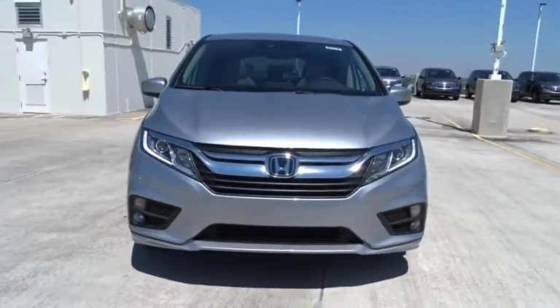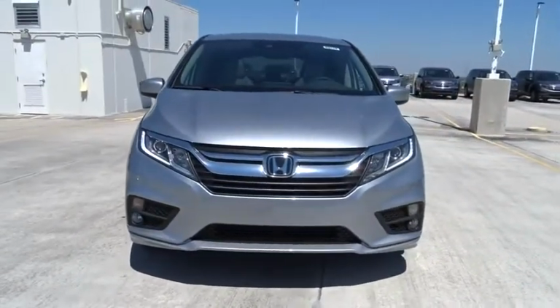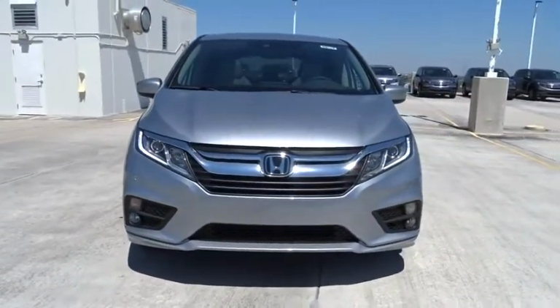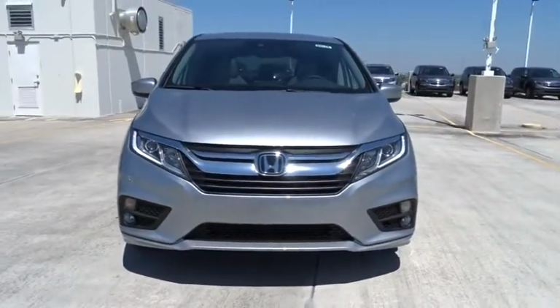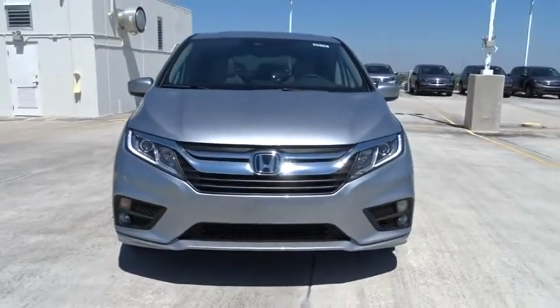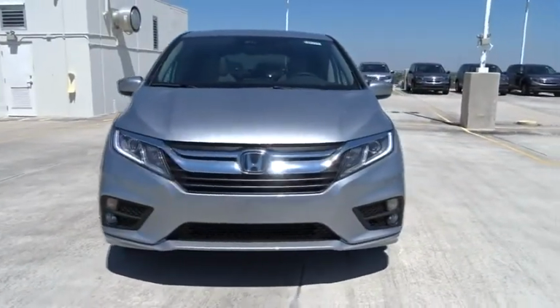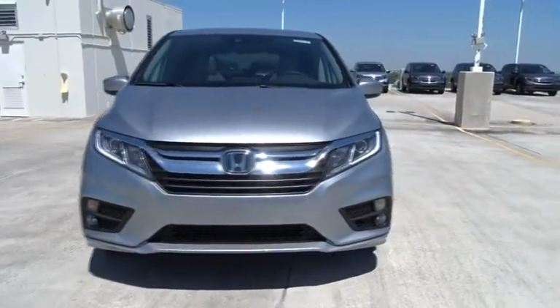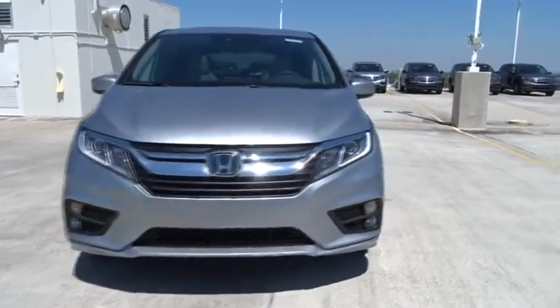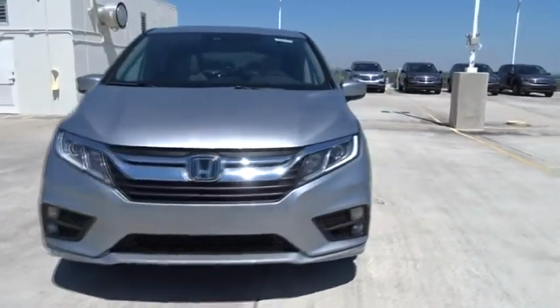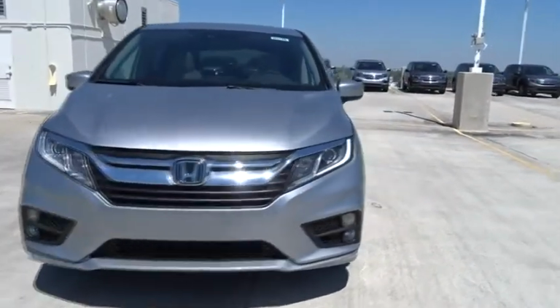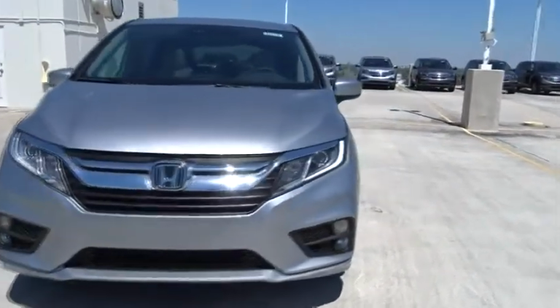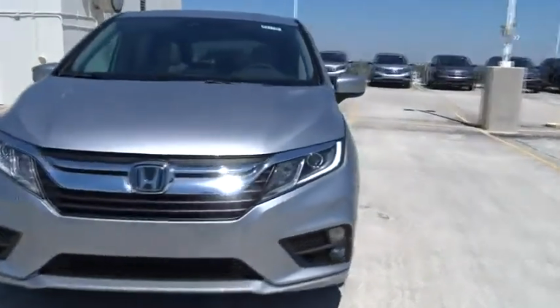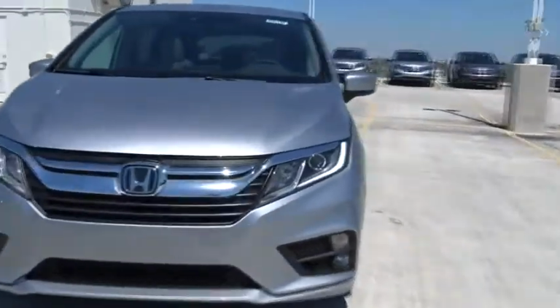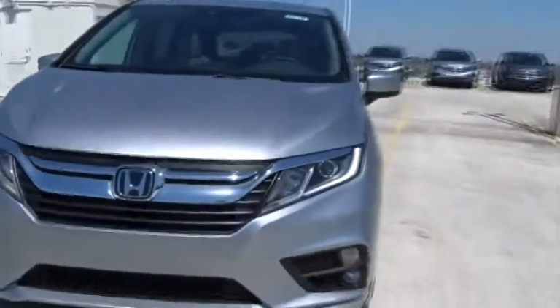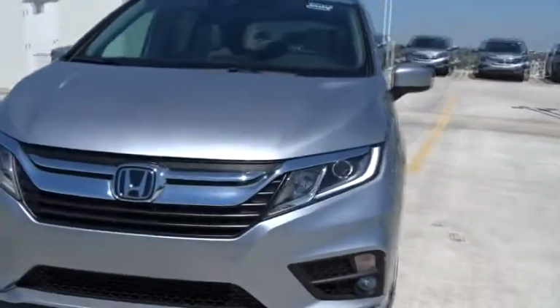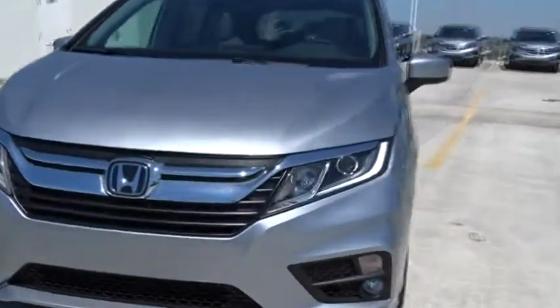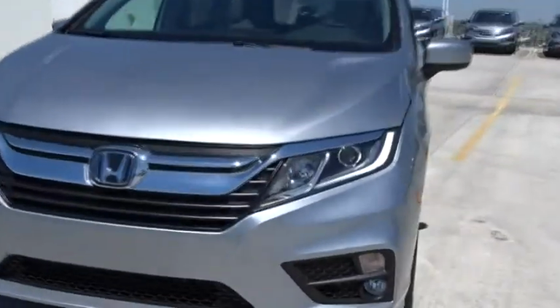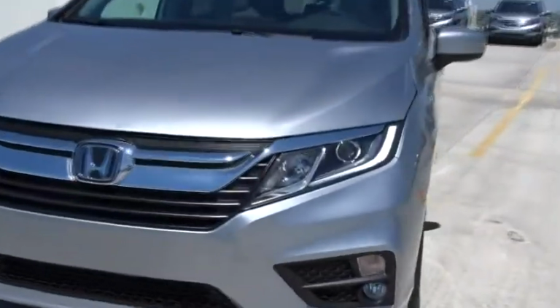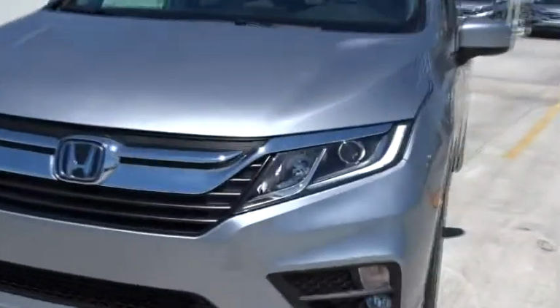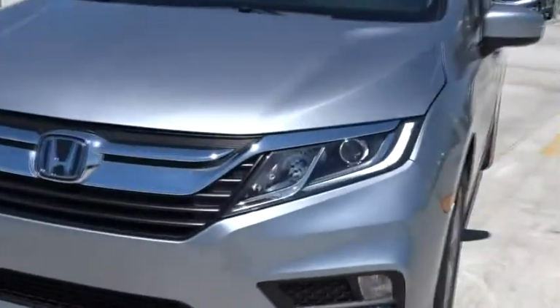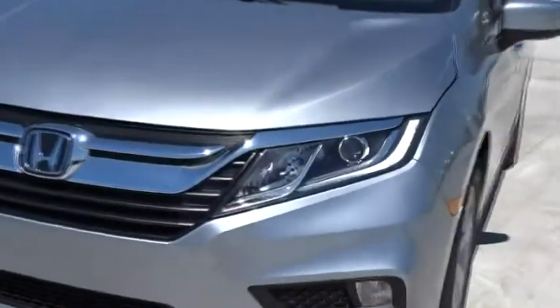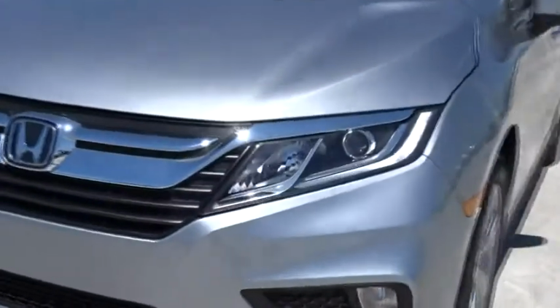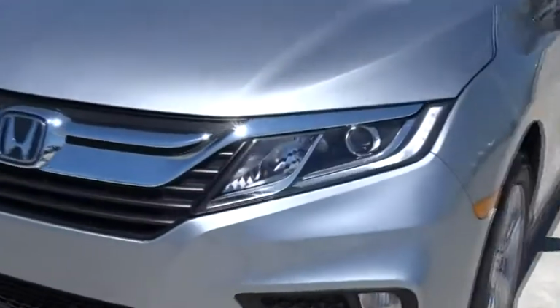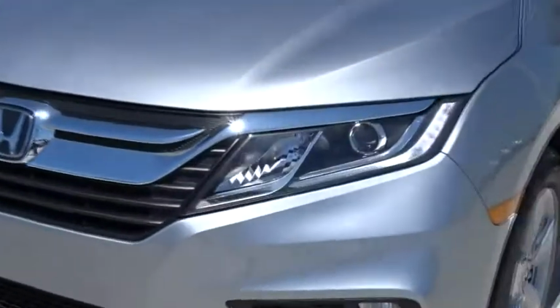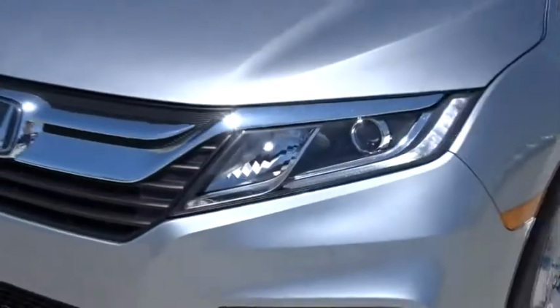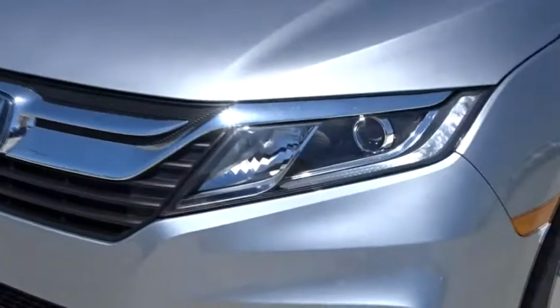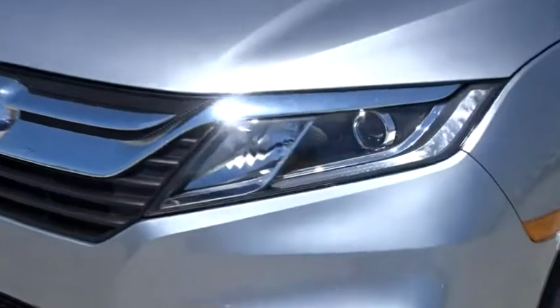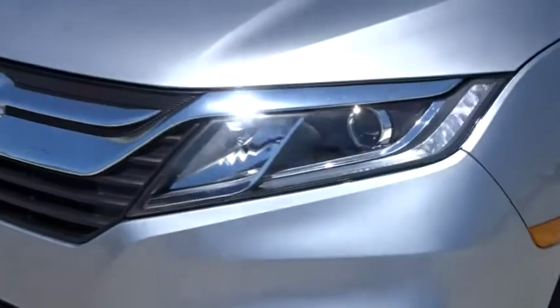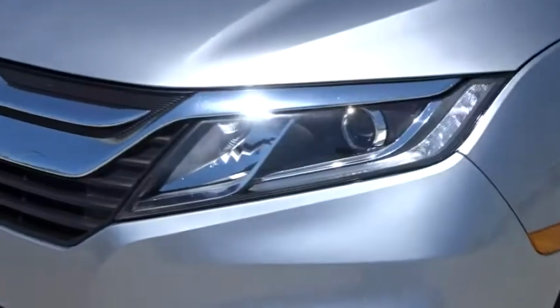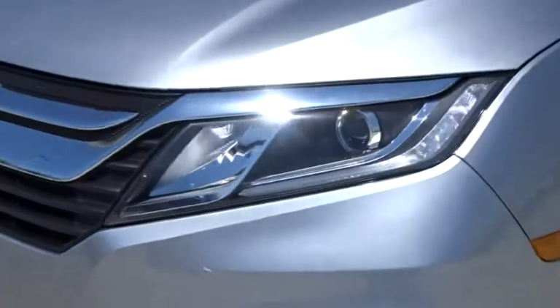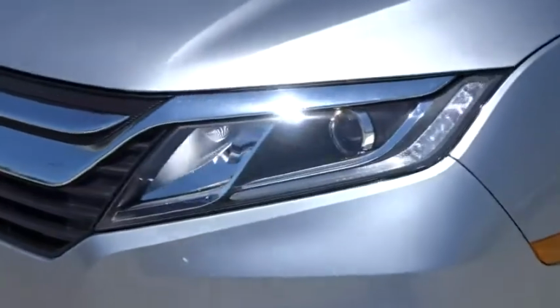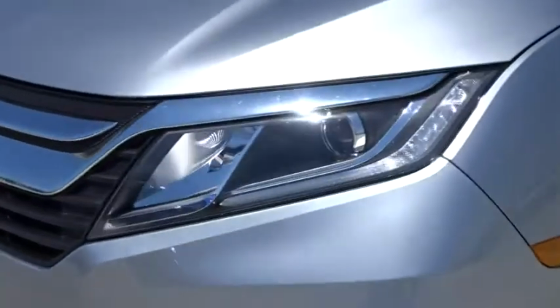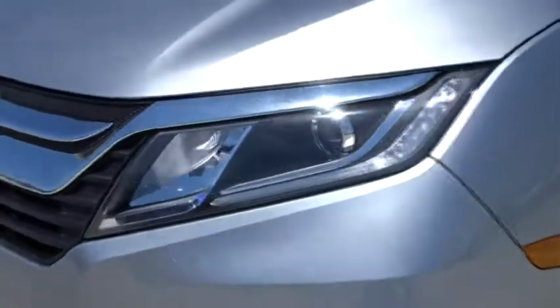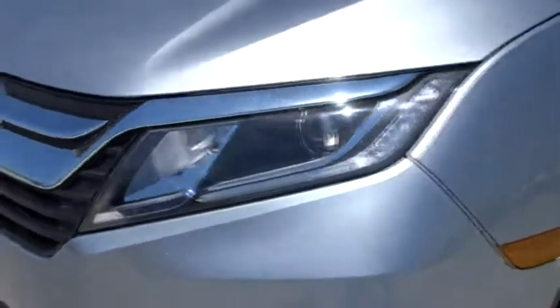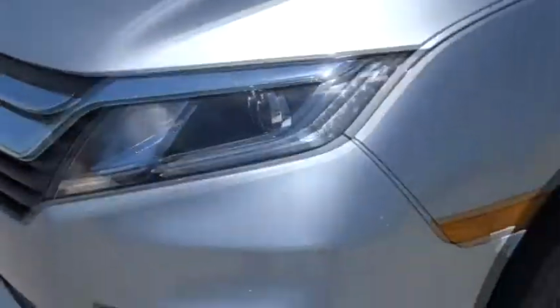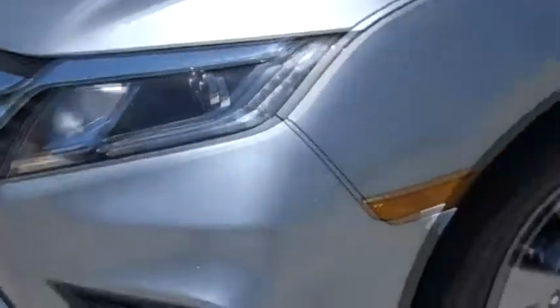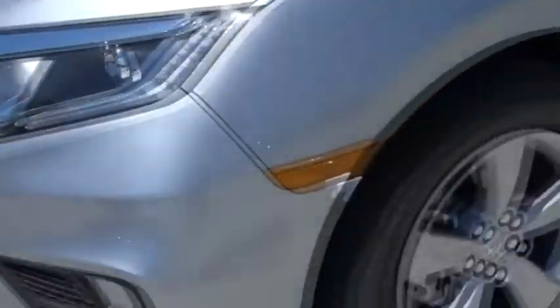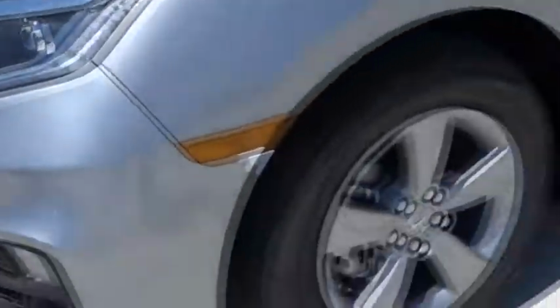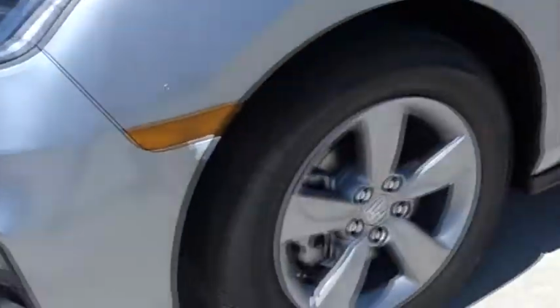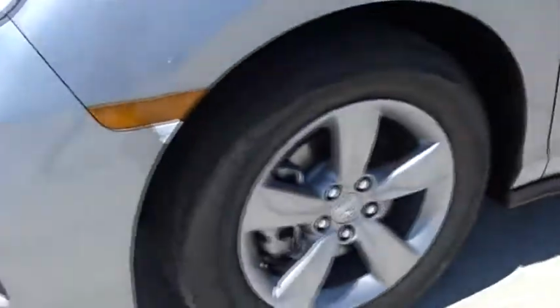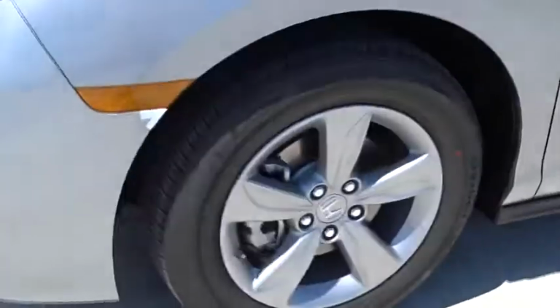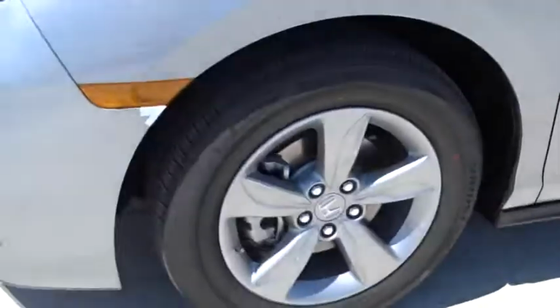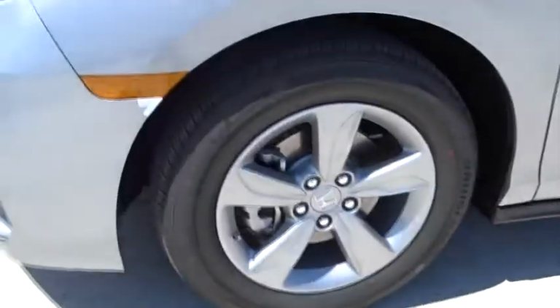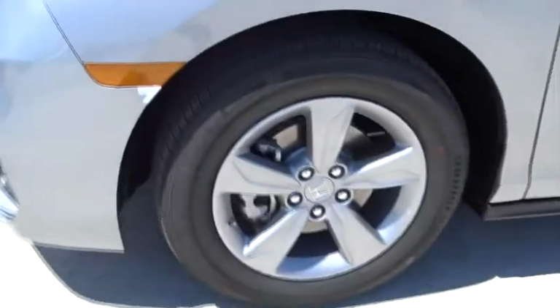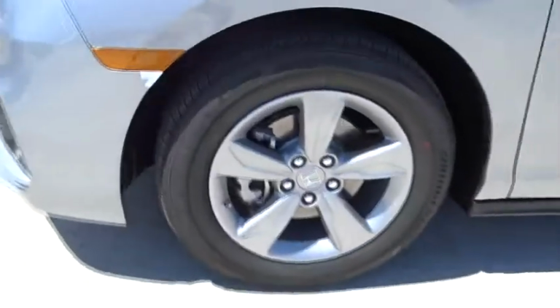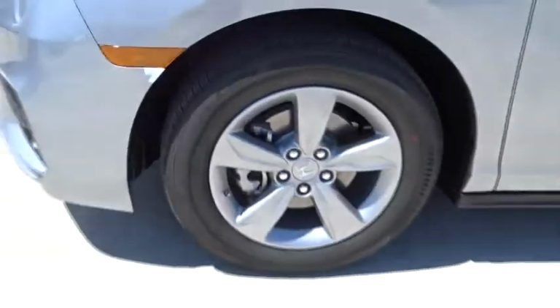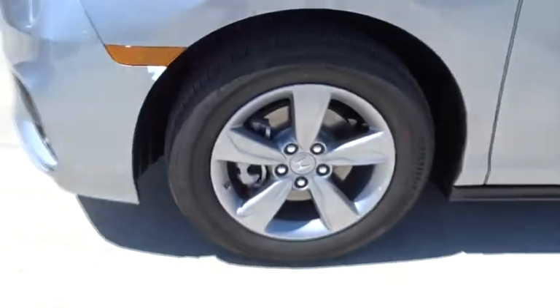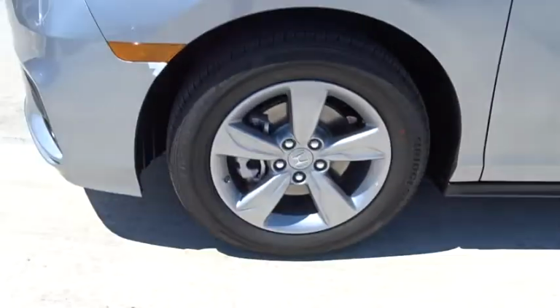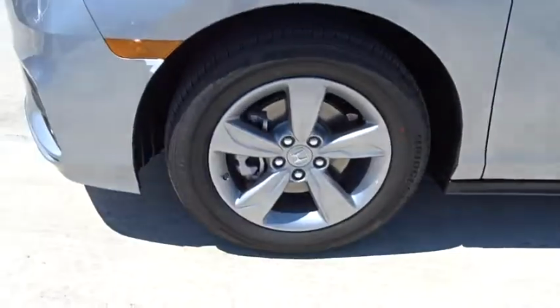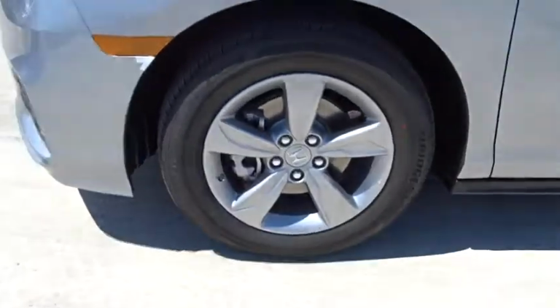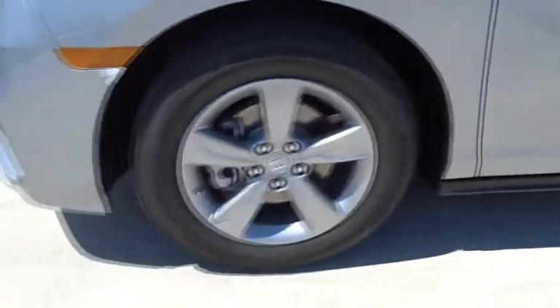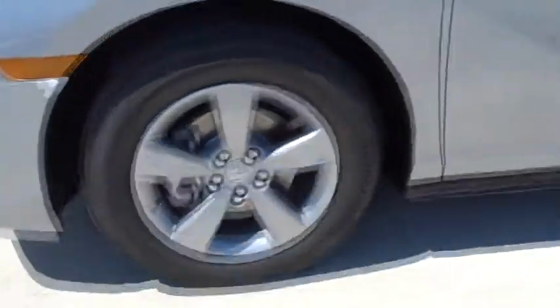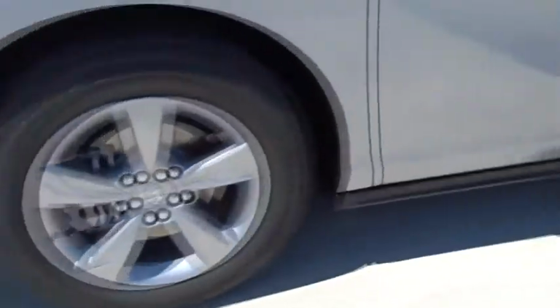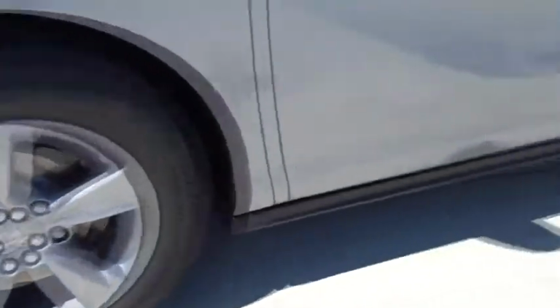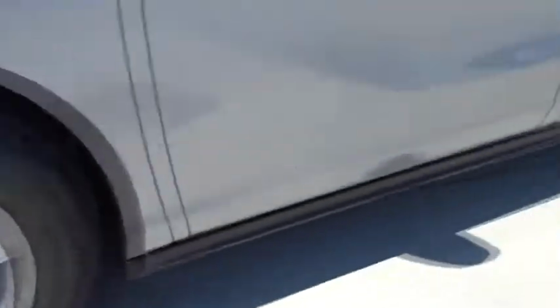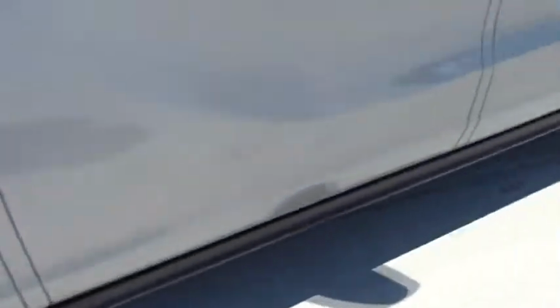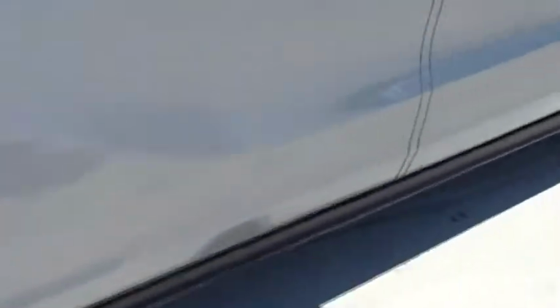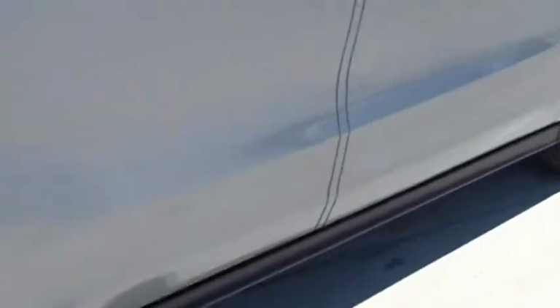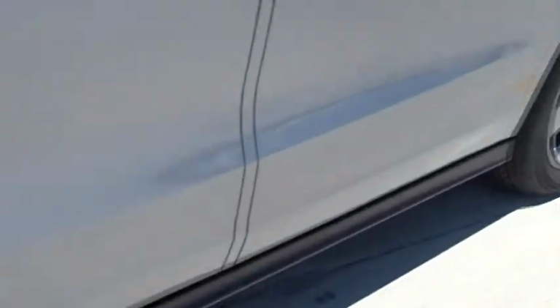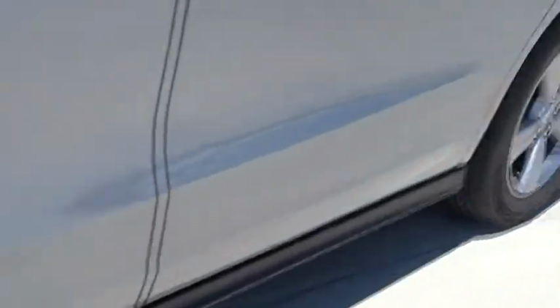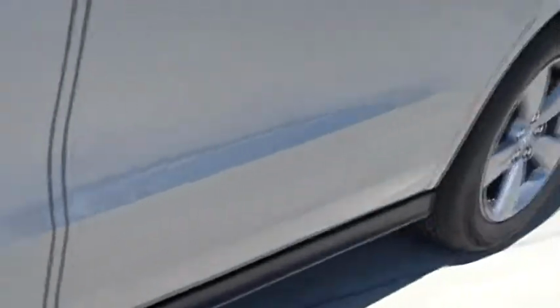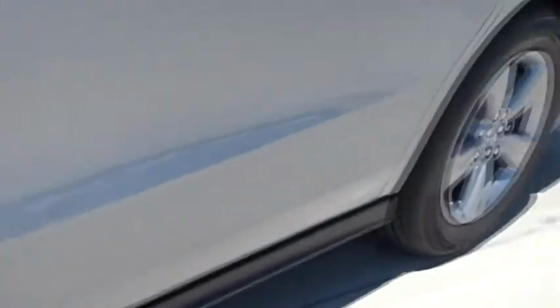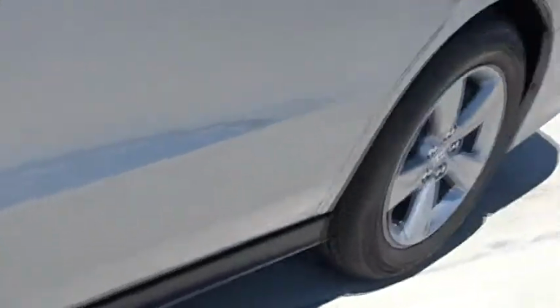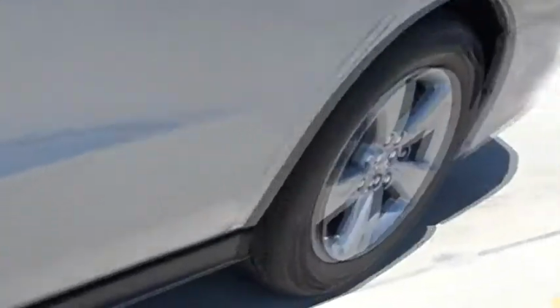Tachometer, heated passenger seat, remote window operation, power heated outside mirrors, driver memory seats, rear spoiler.